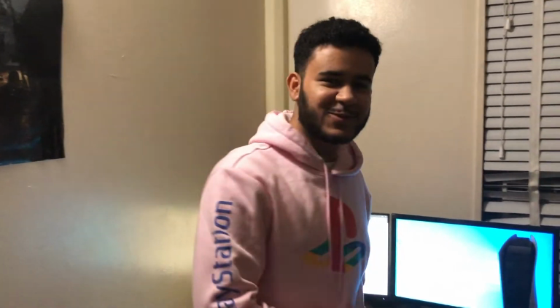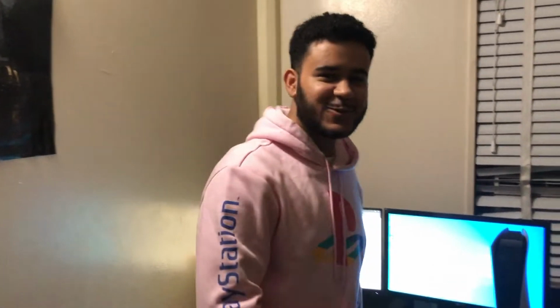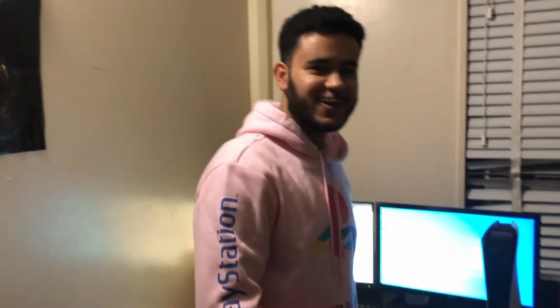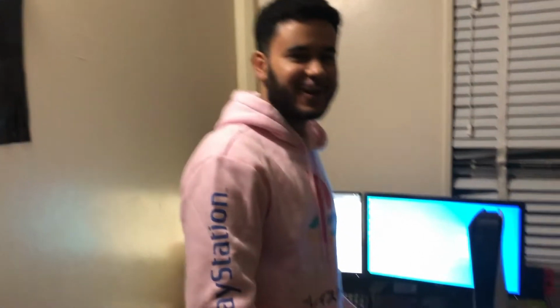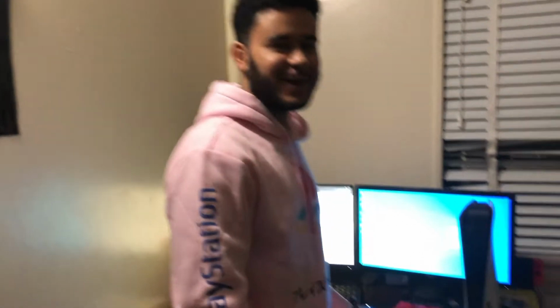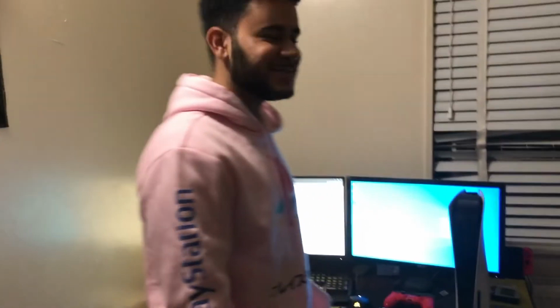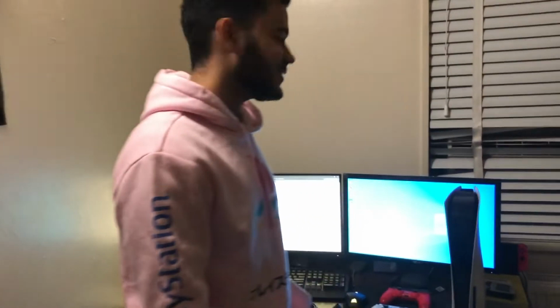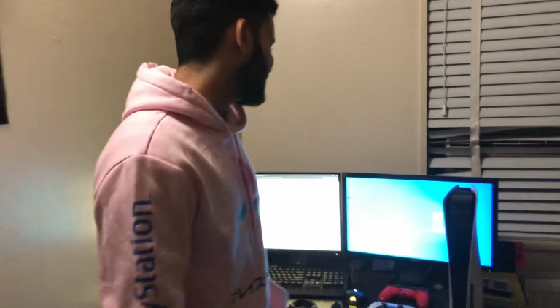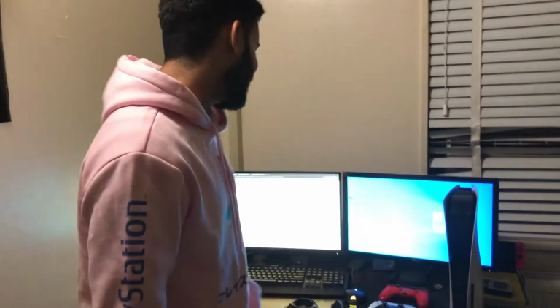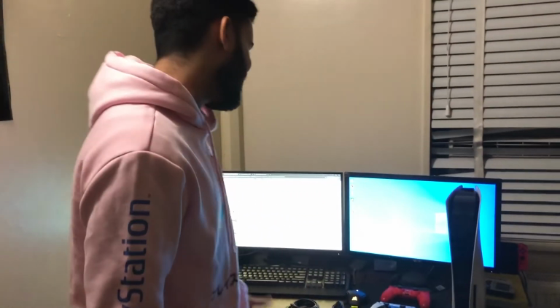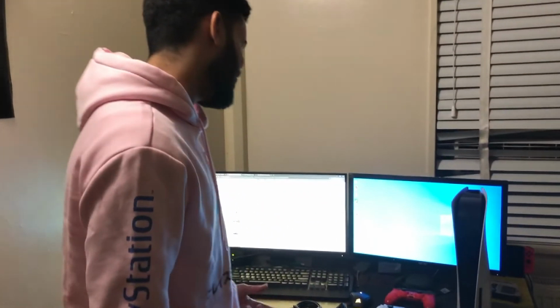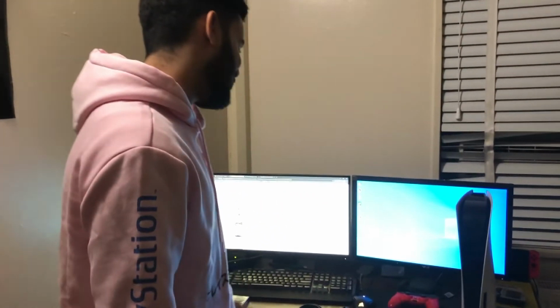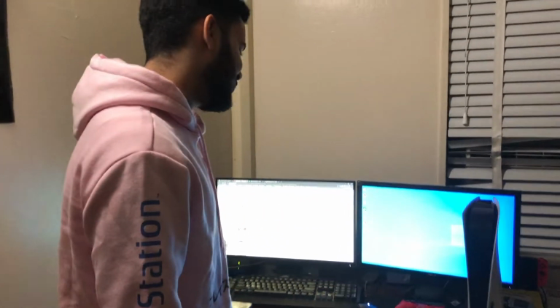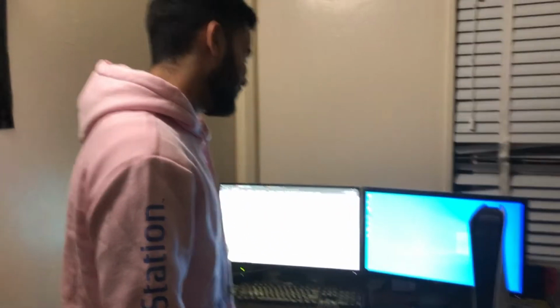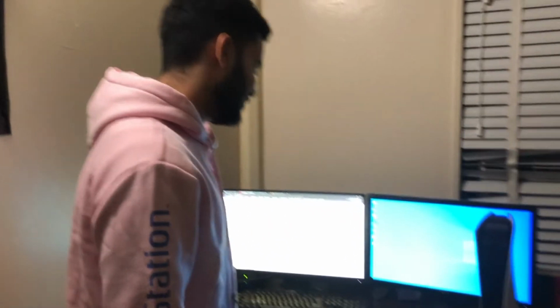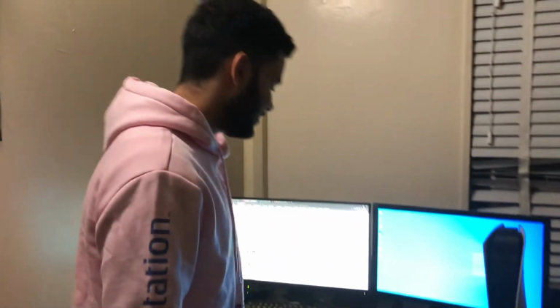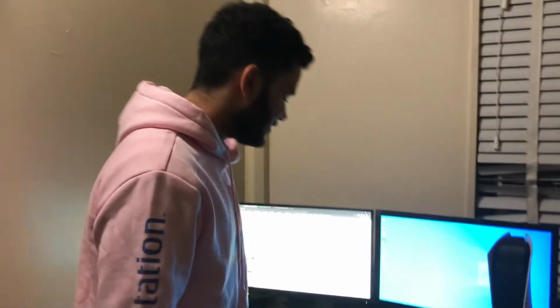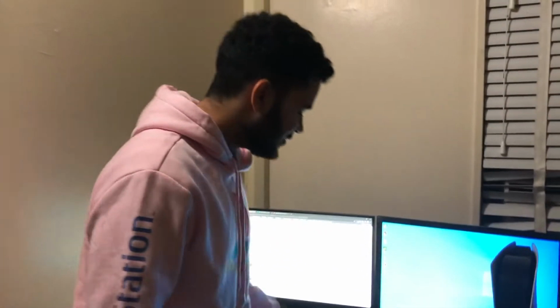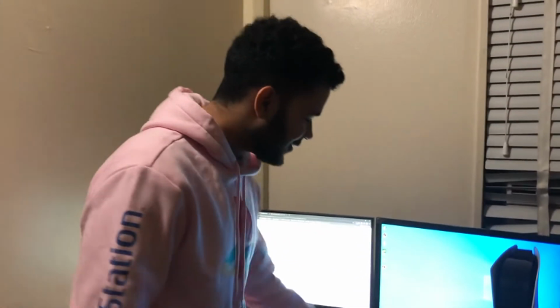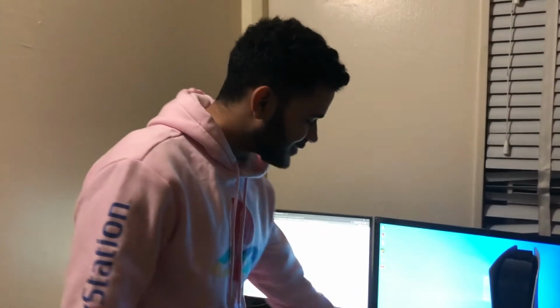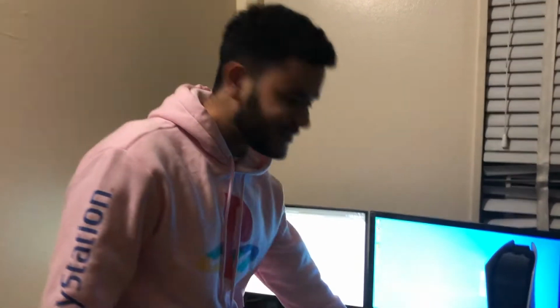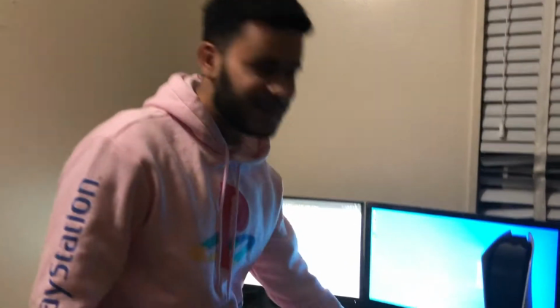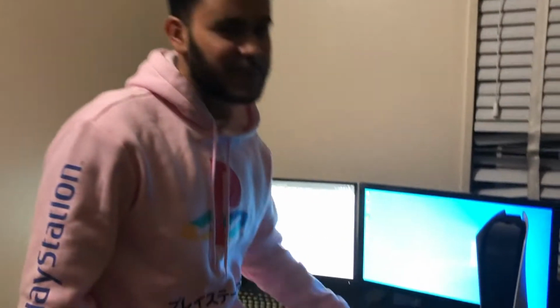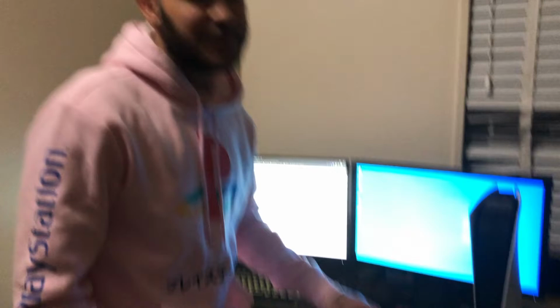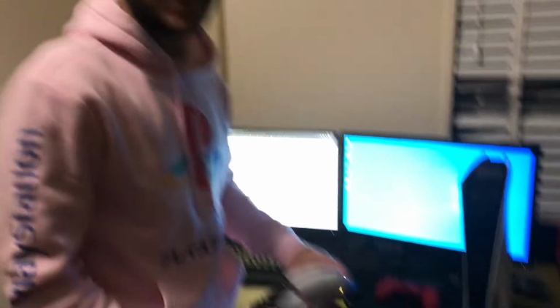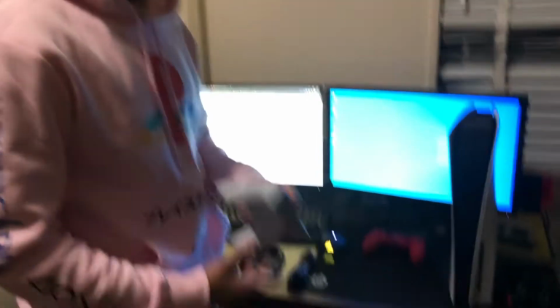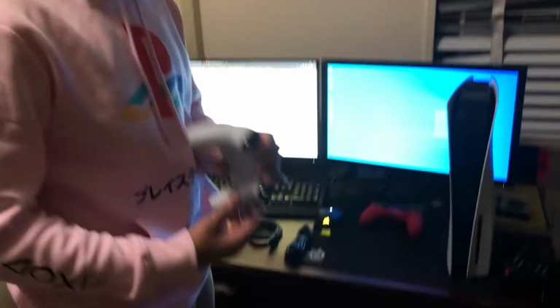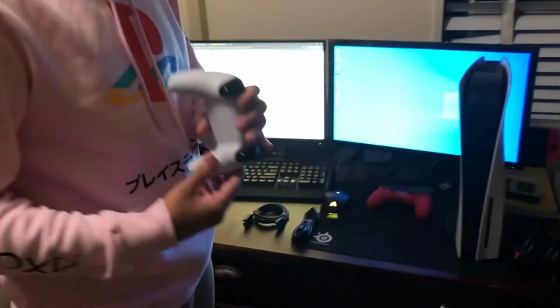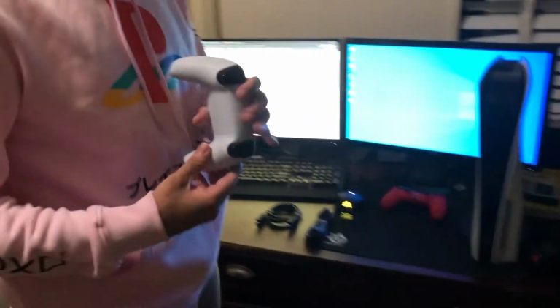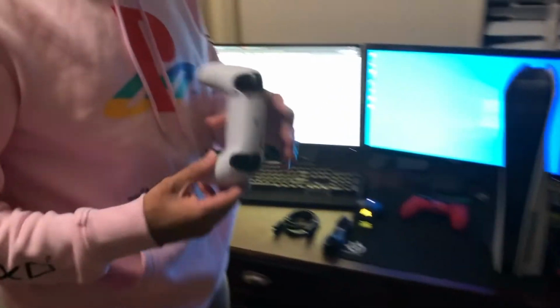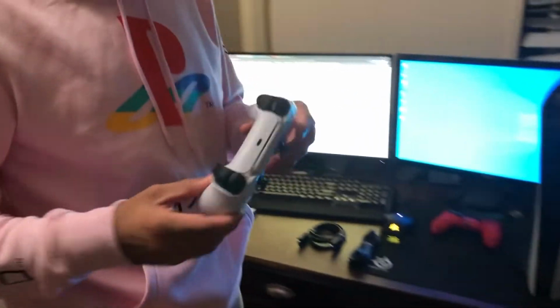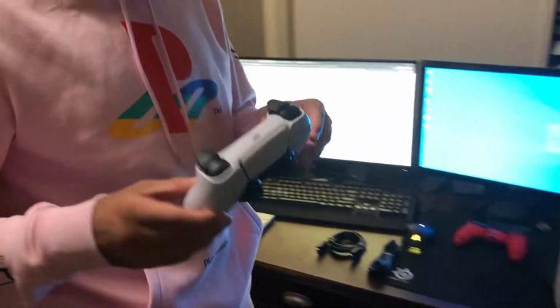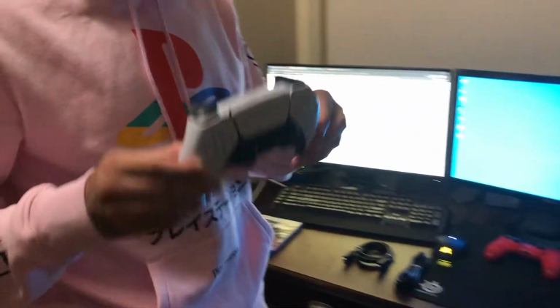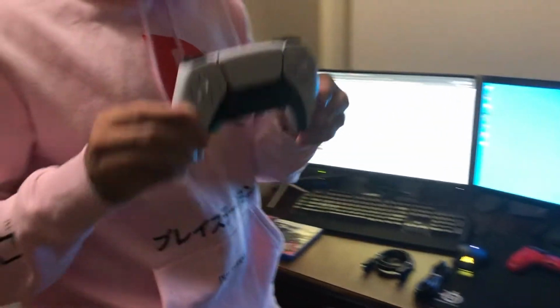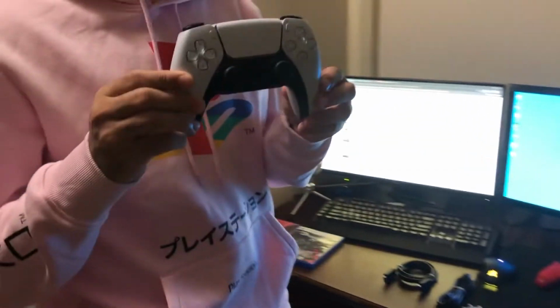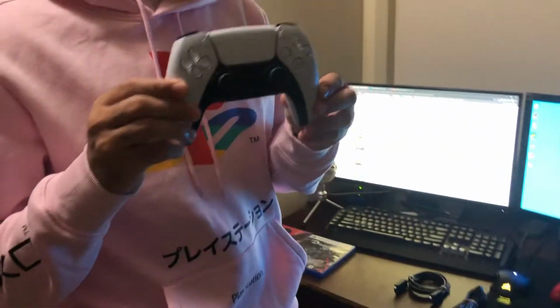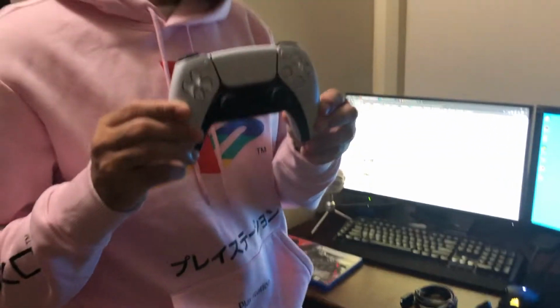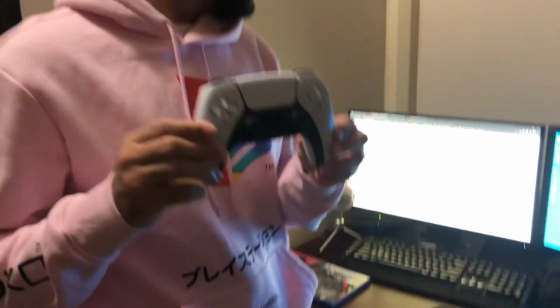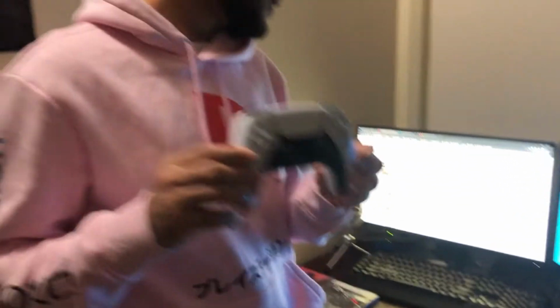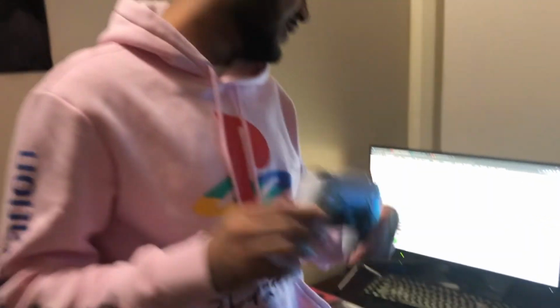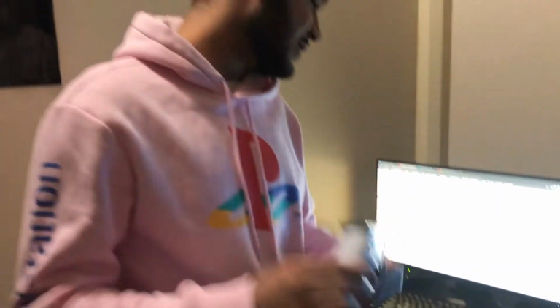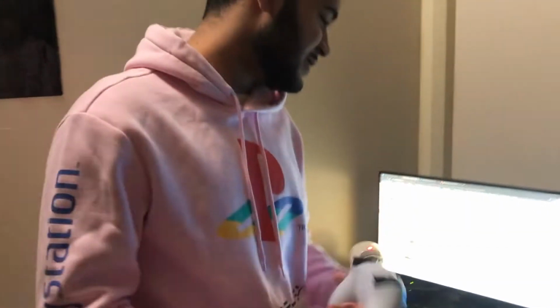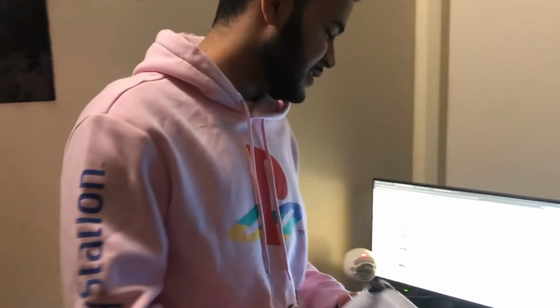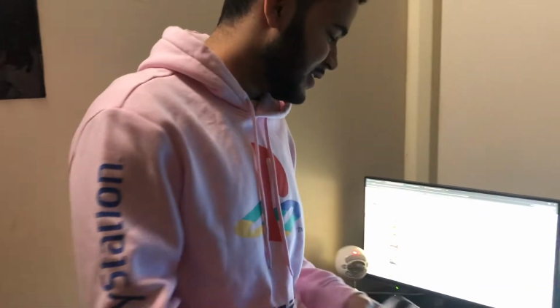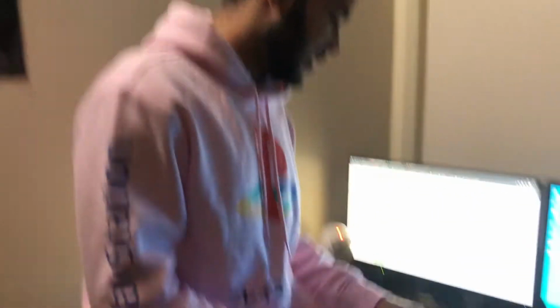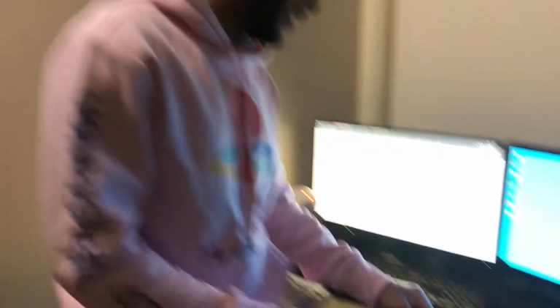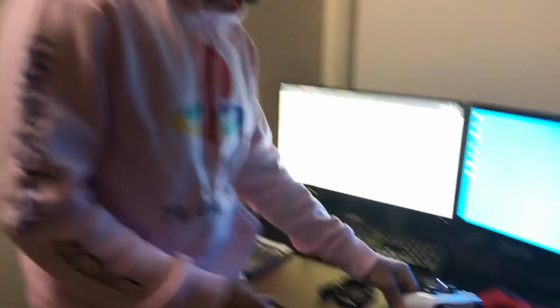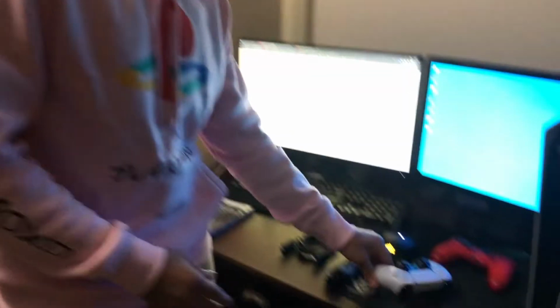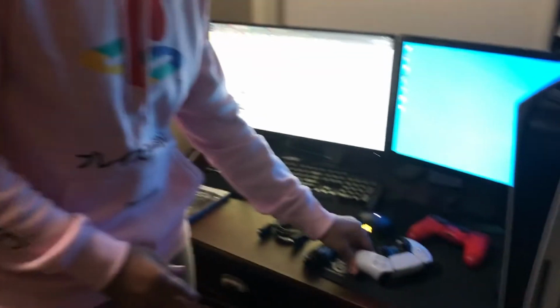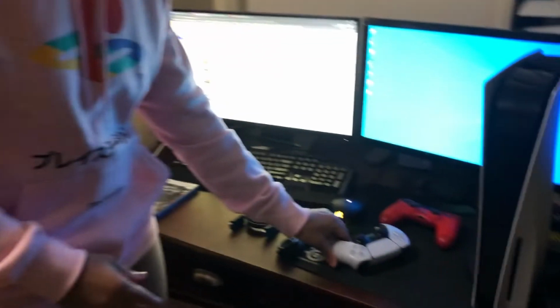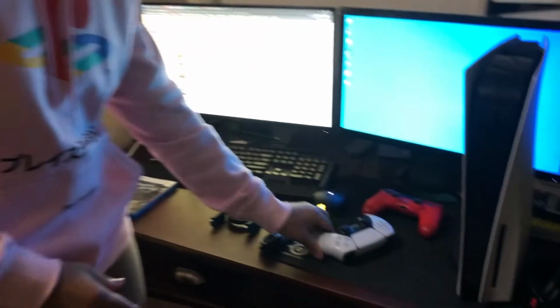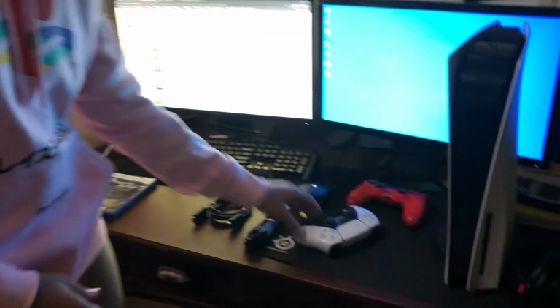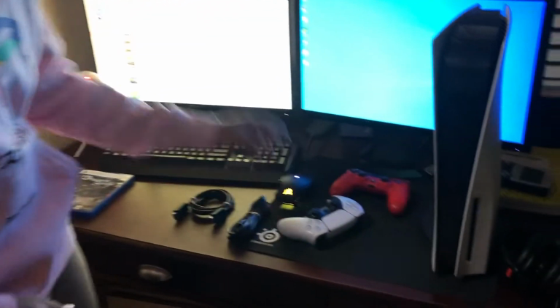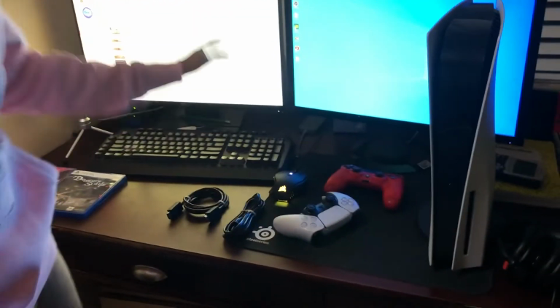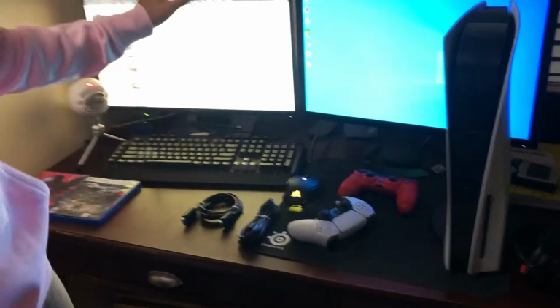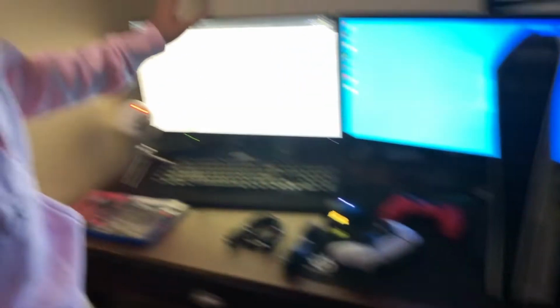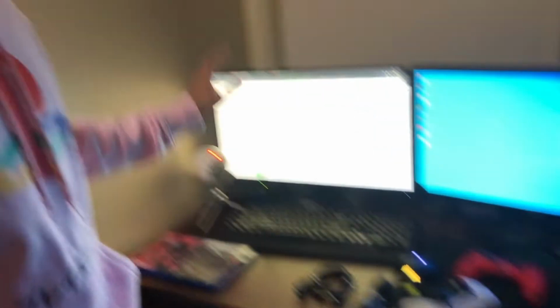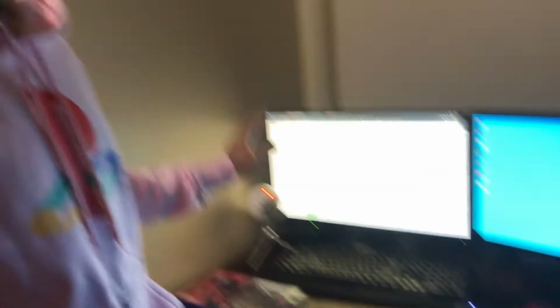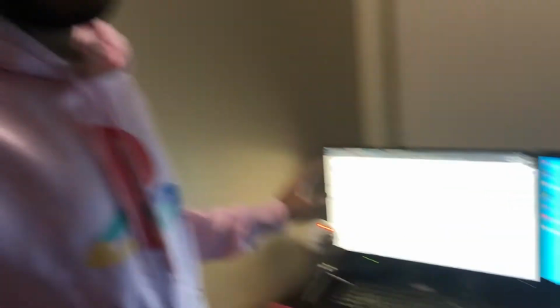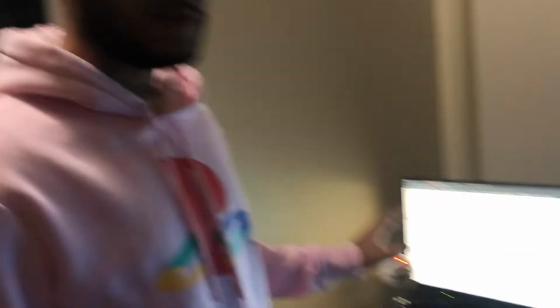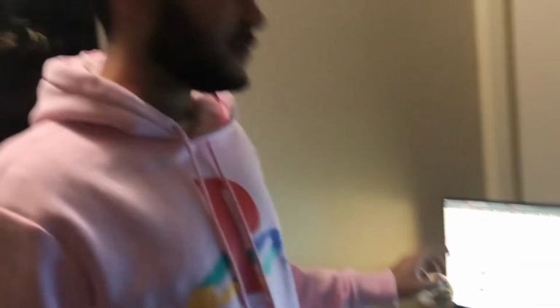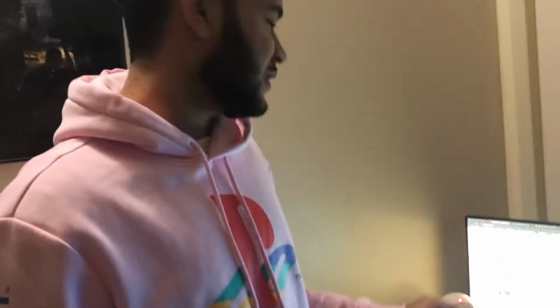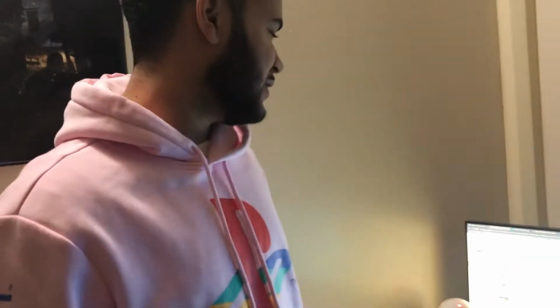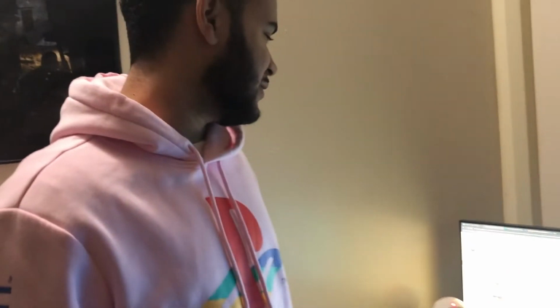What's going on guys? So today we're gonna set up the PS5 right here. Got the DualSense and got my monitors right here.